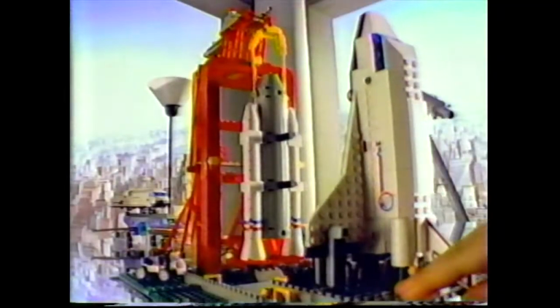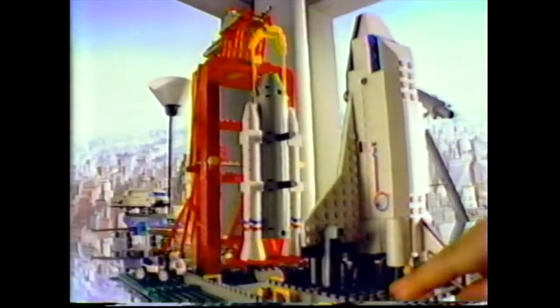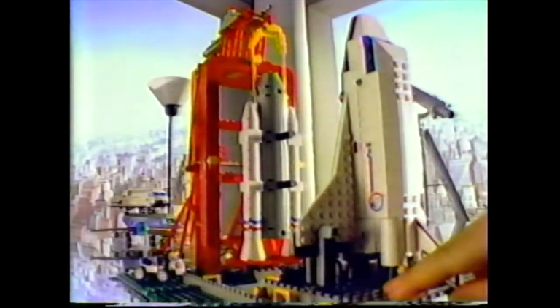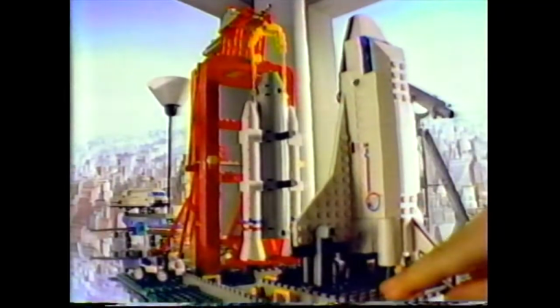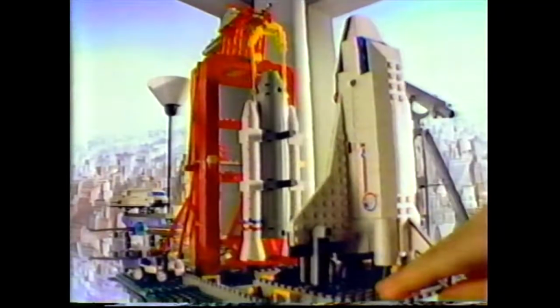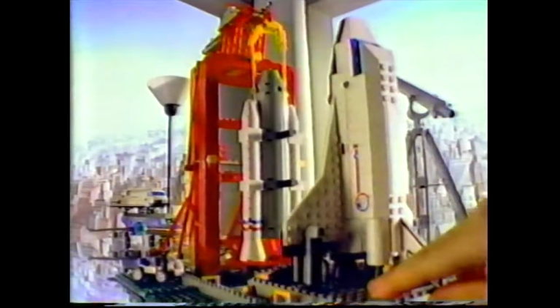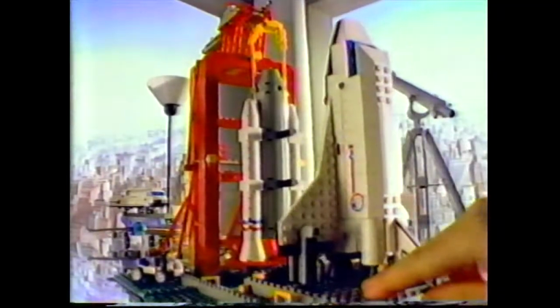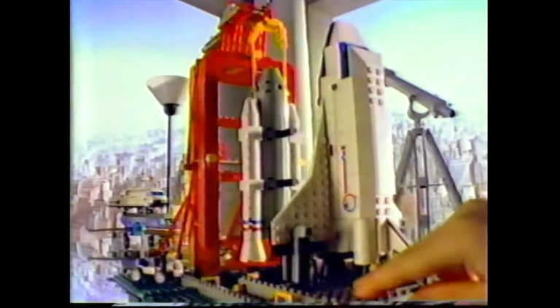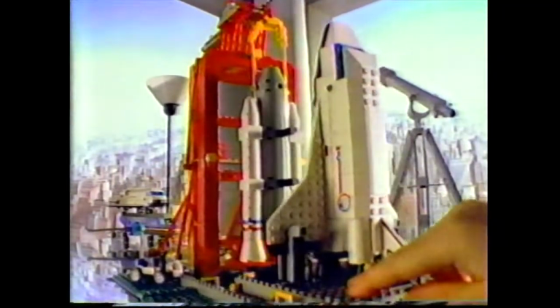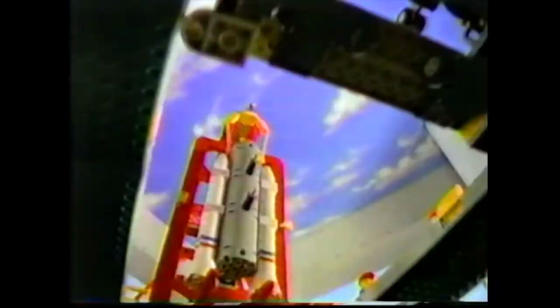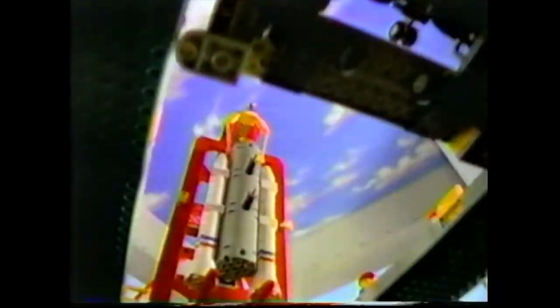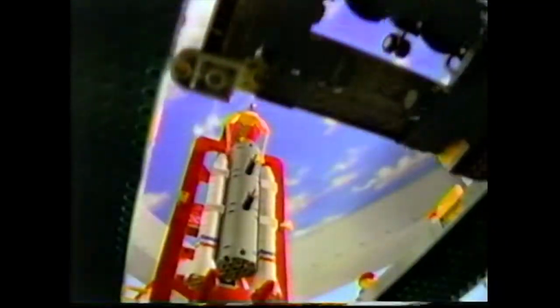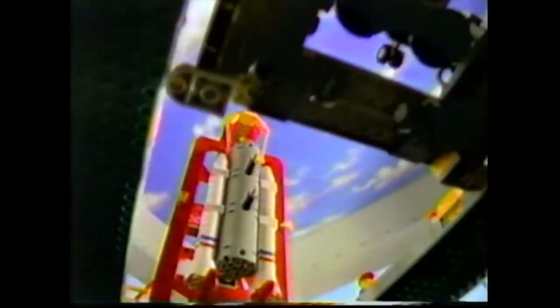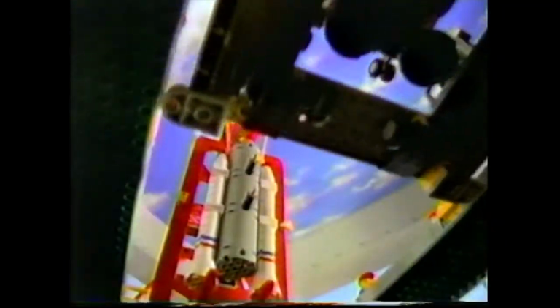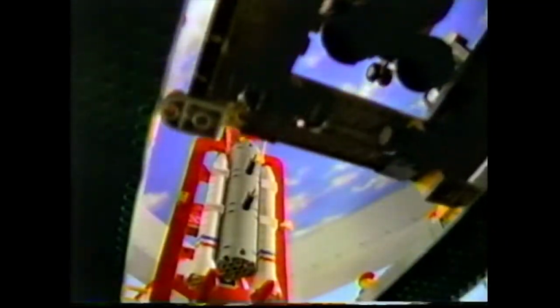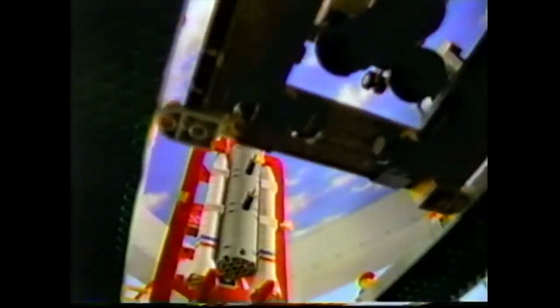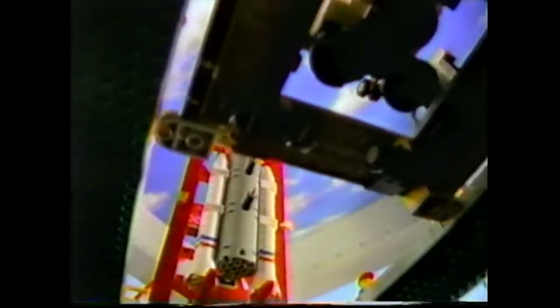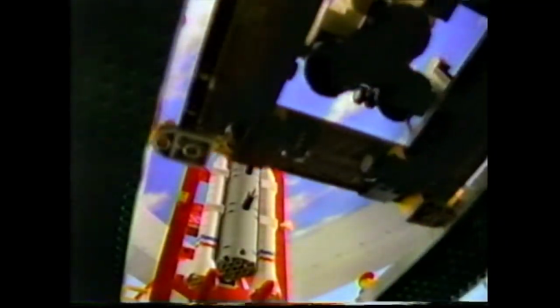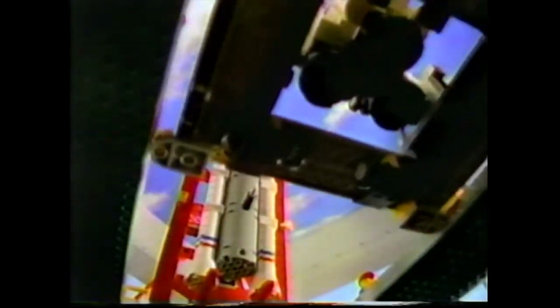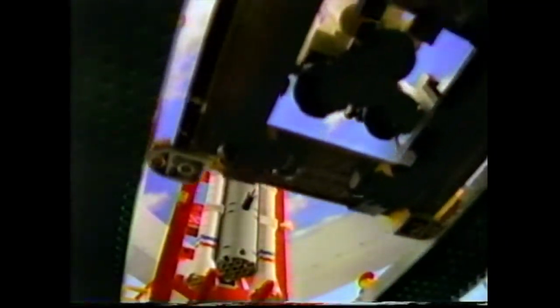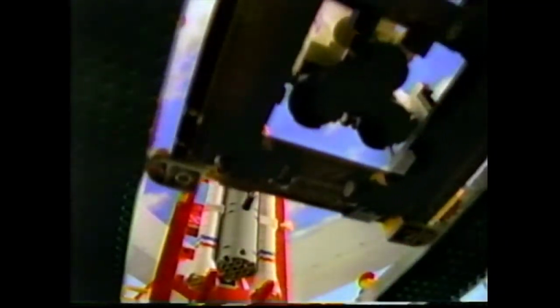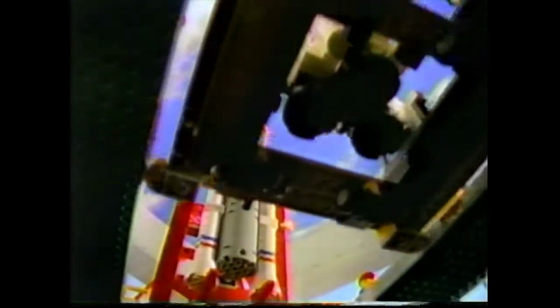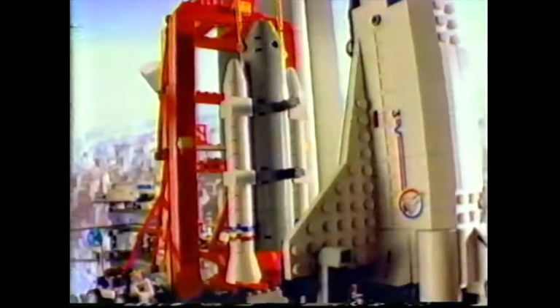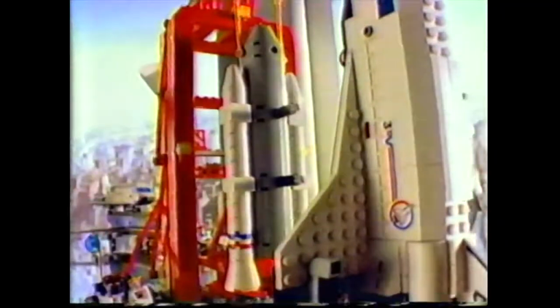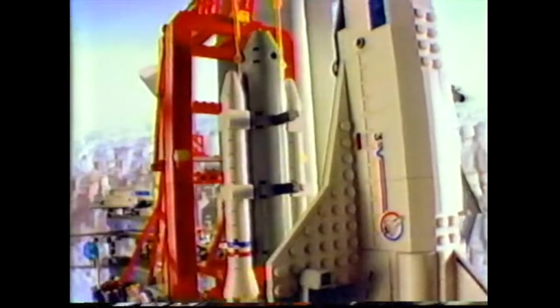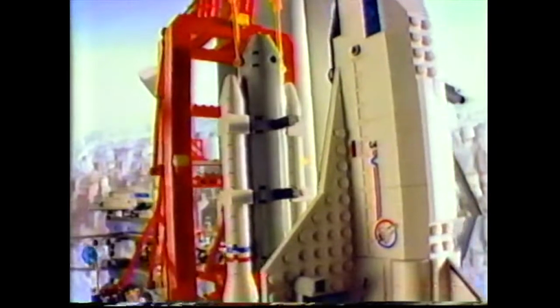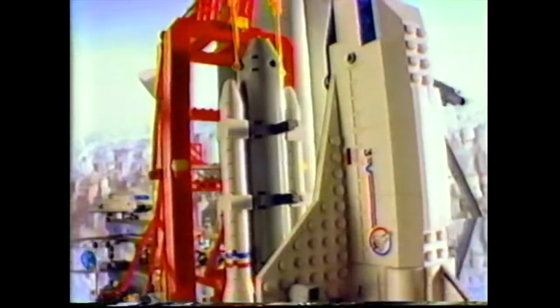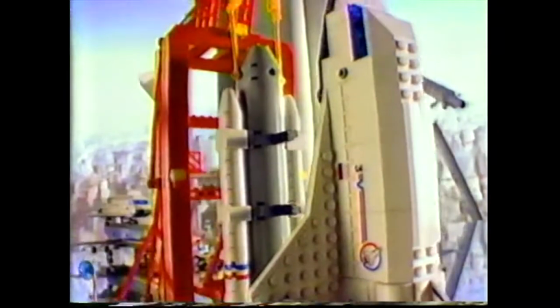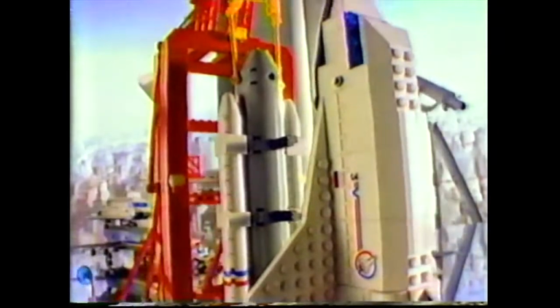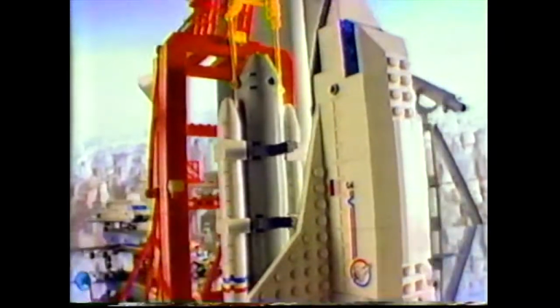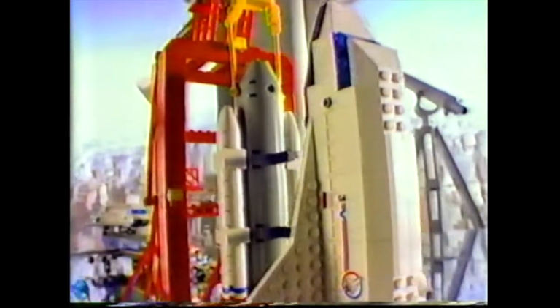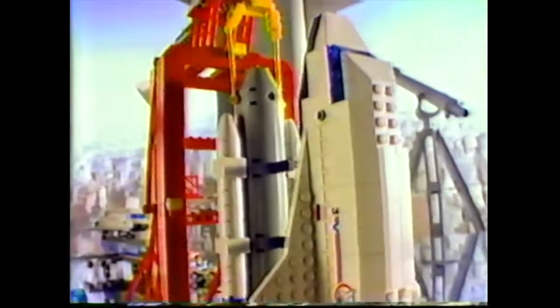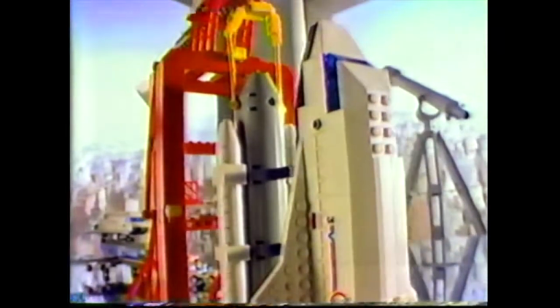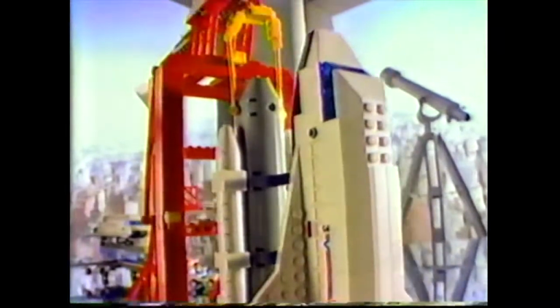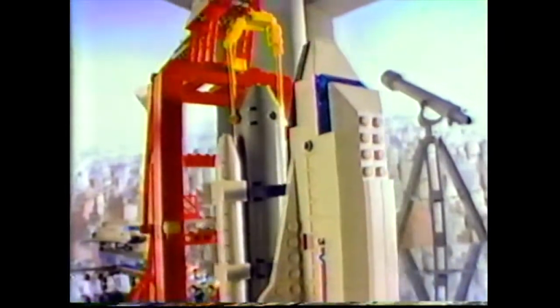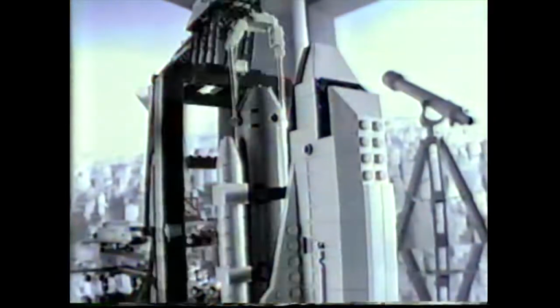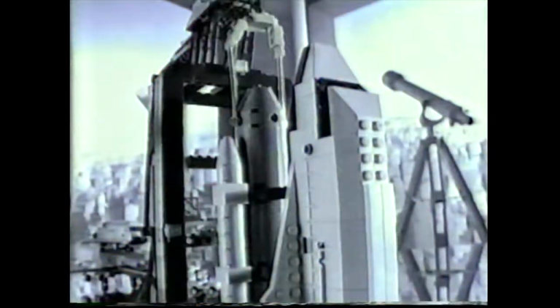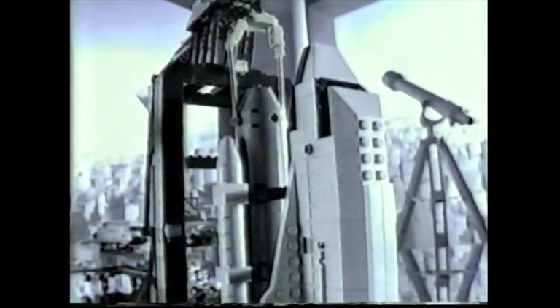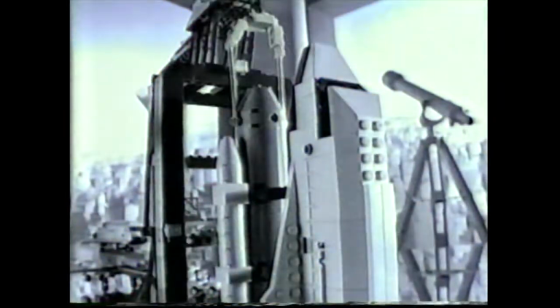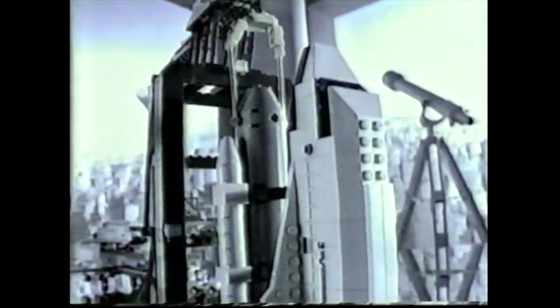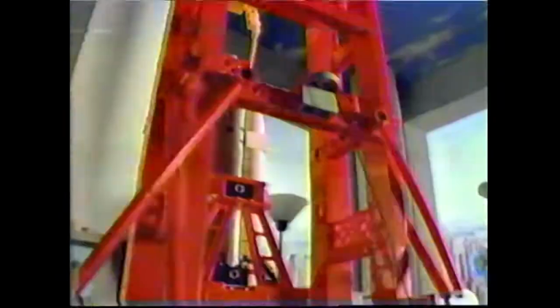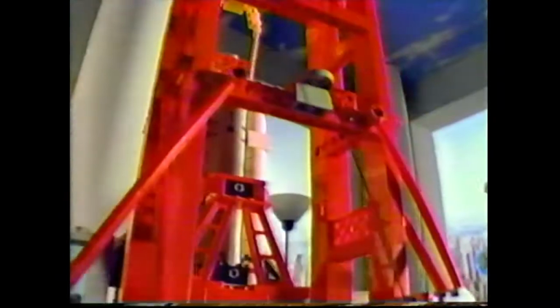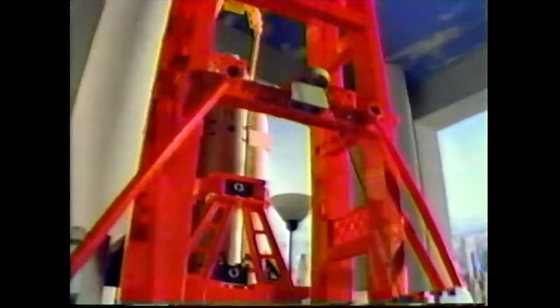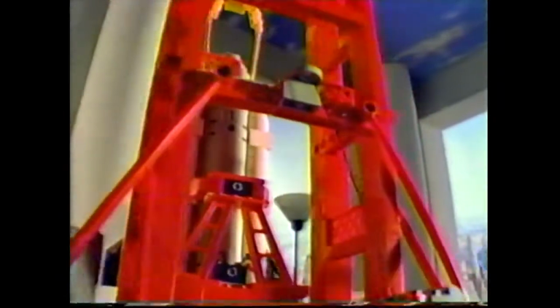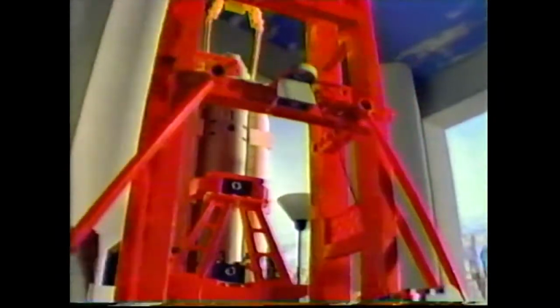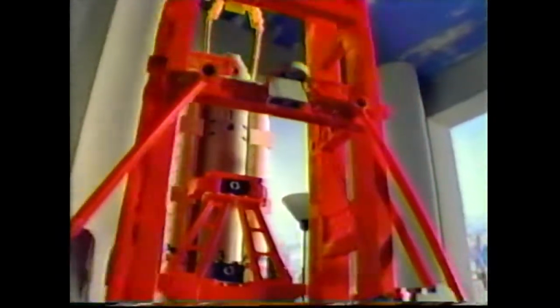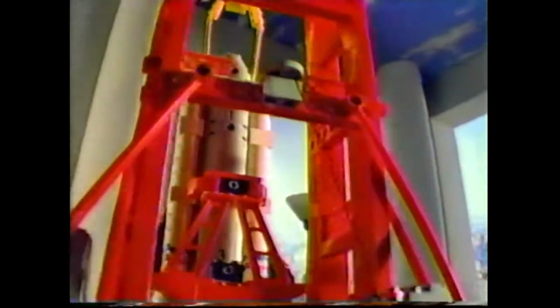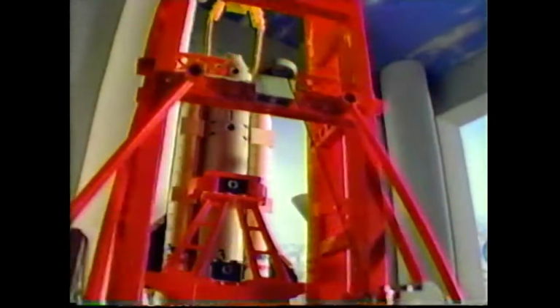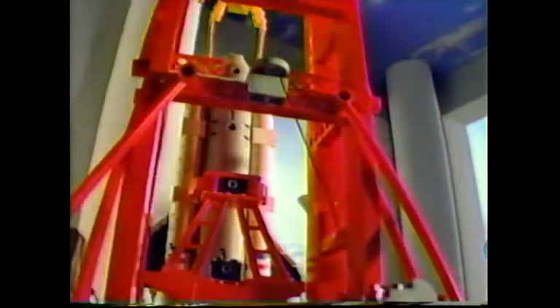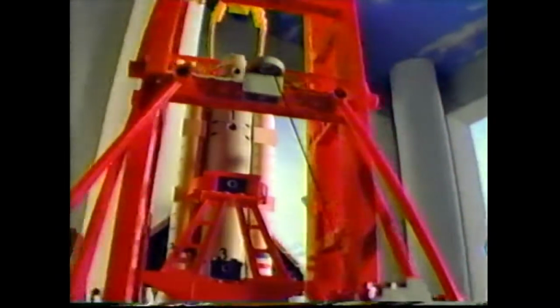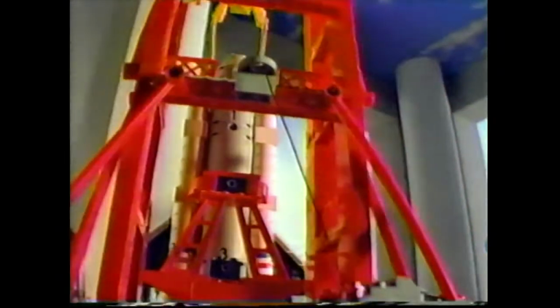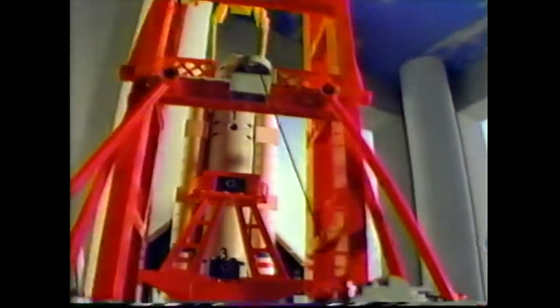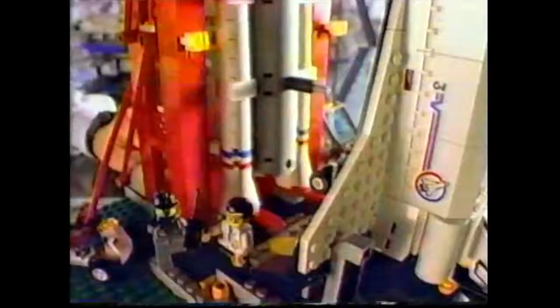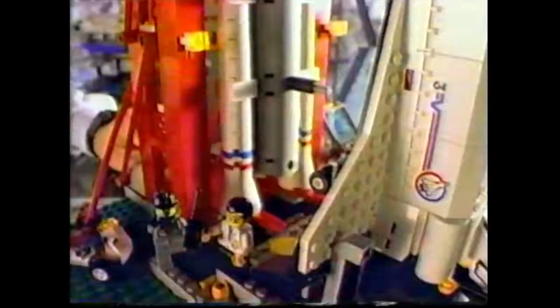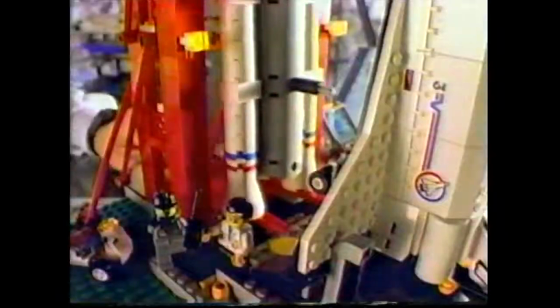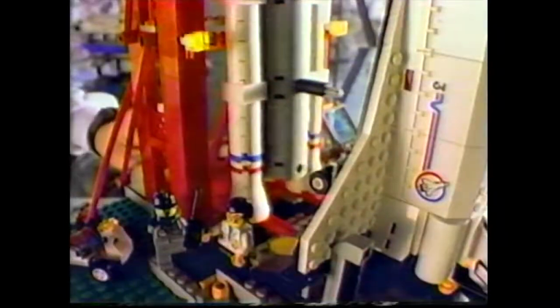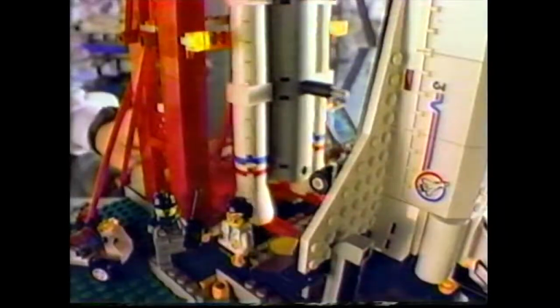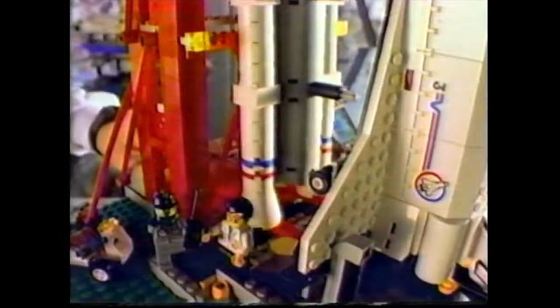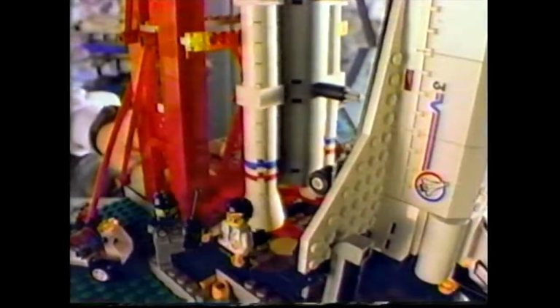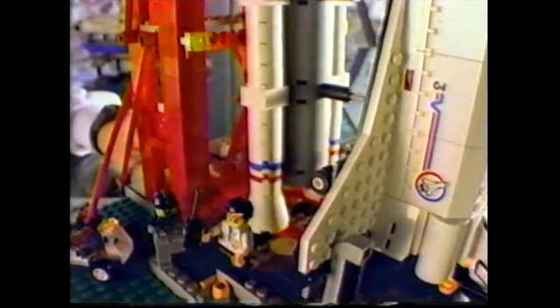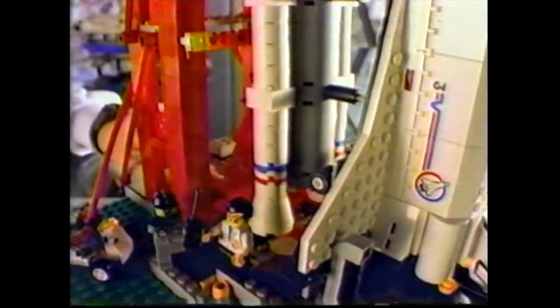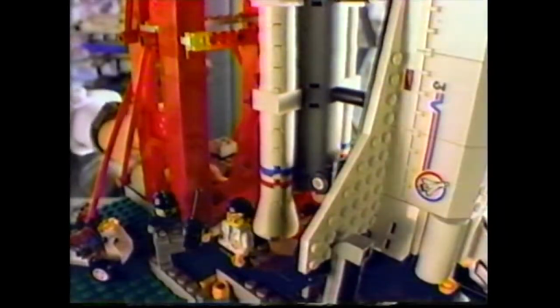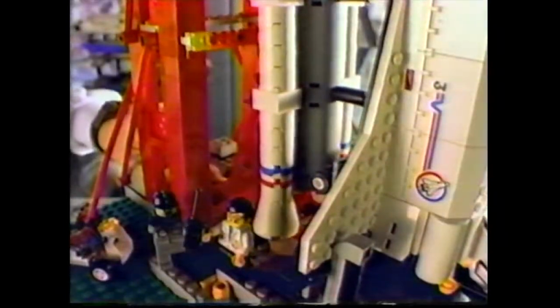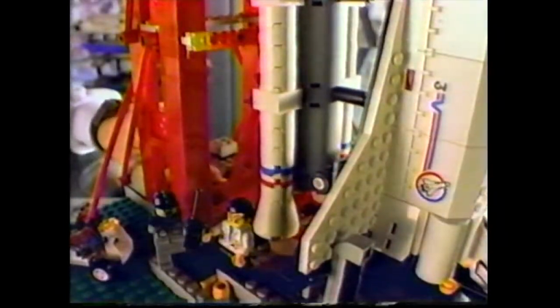Activate transport unit. Eight. Roger. Seven. Connect shuttle boosters. Six. We have connection.